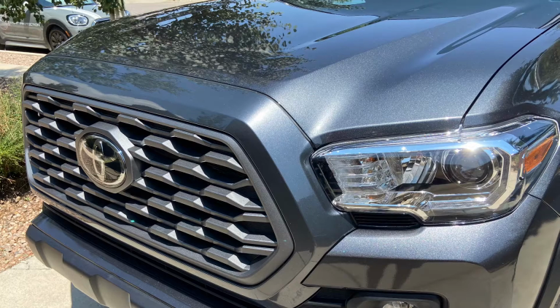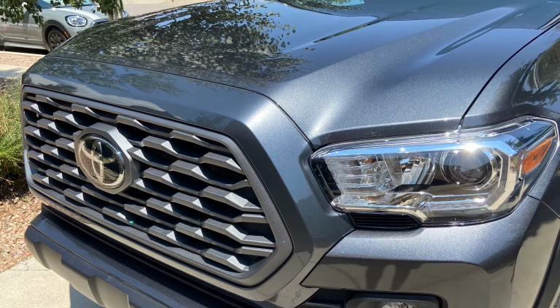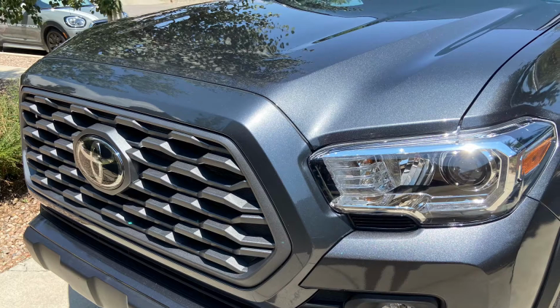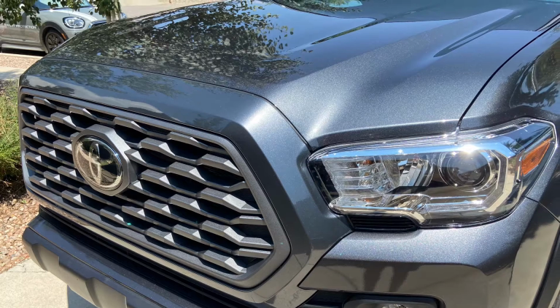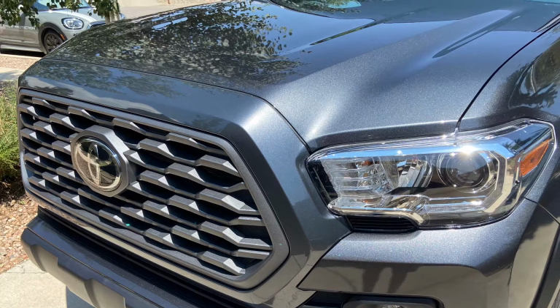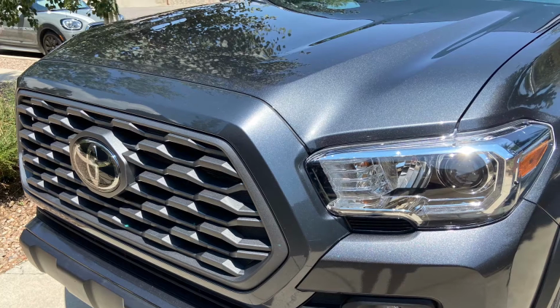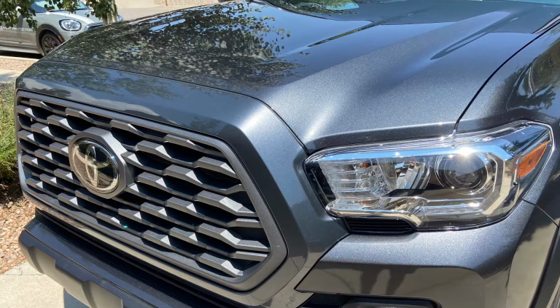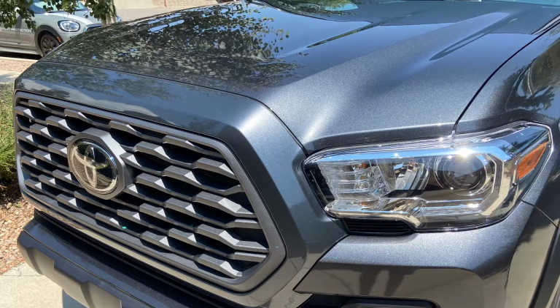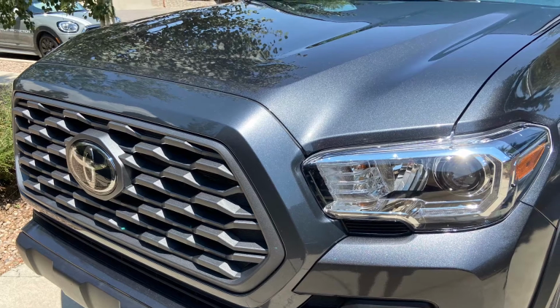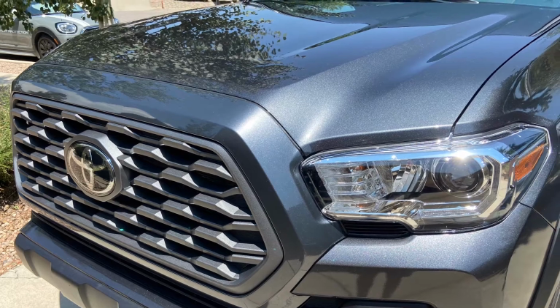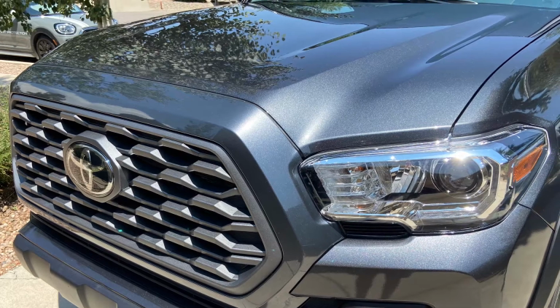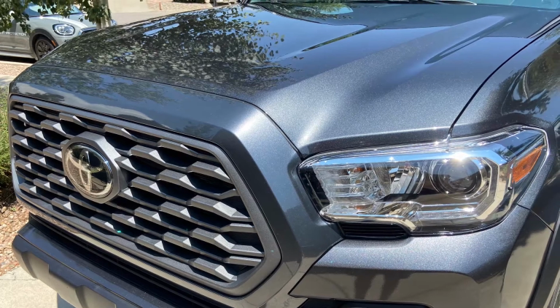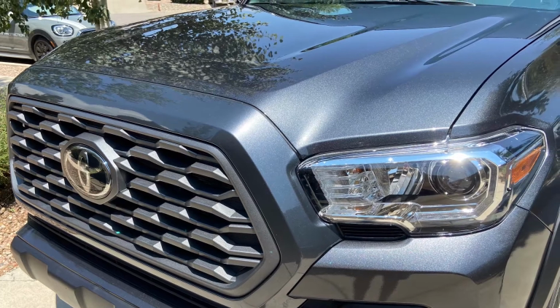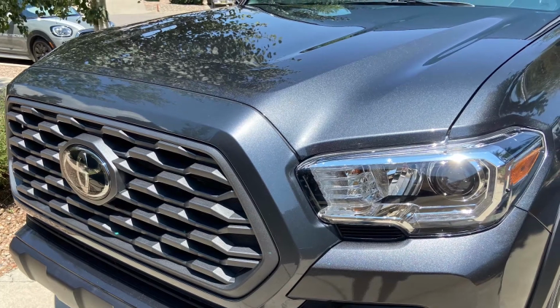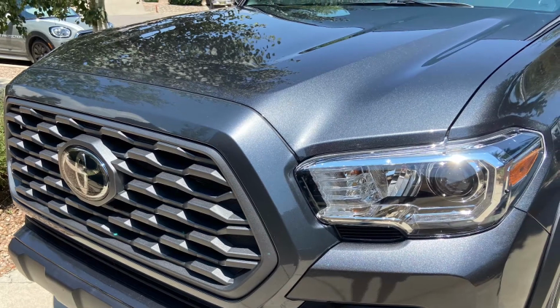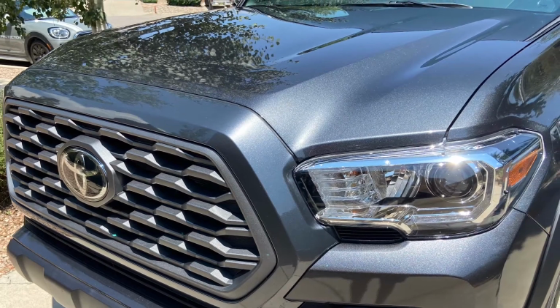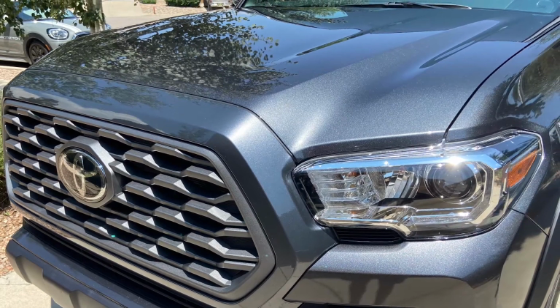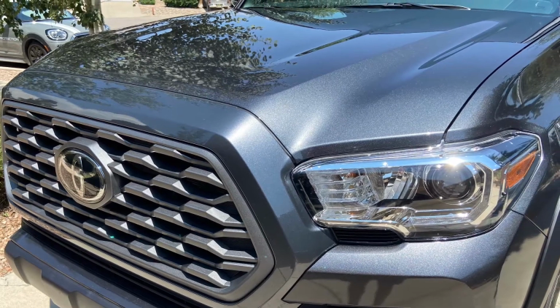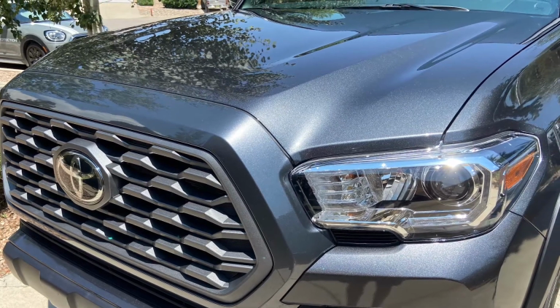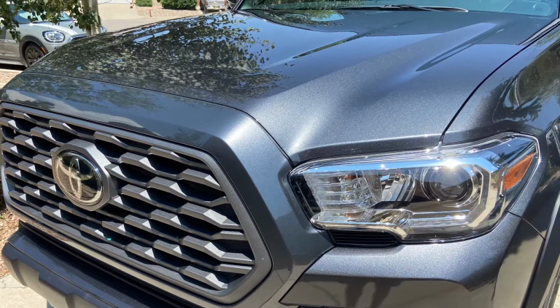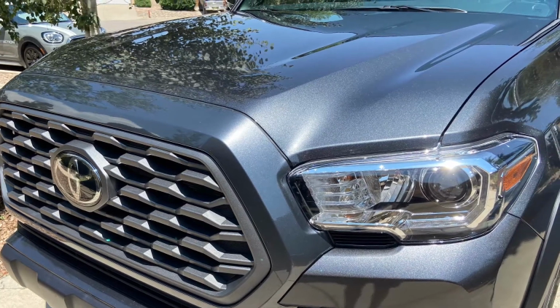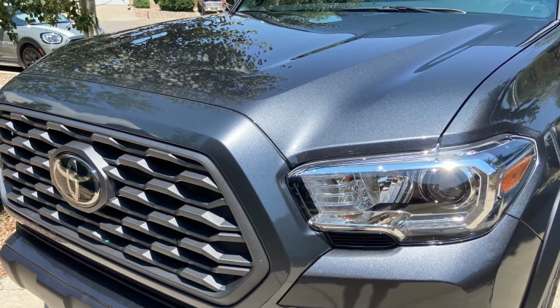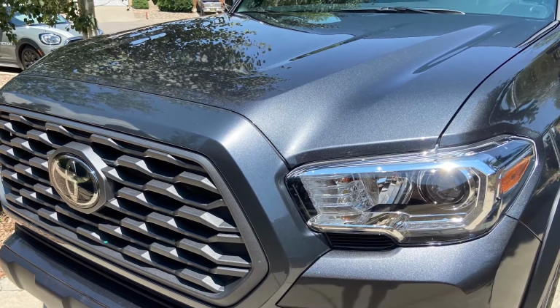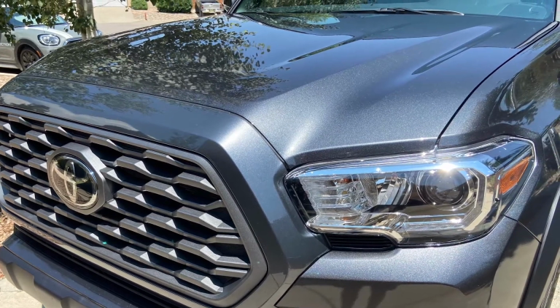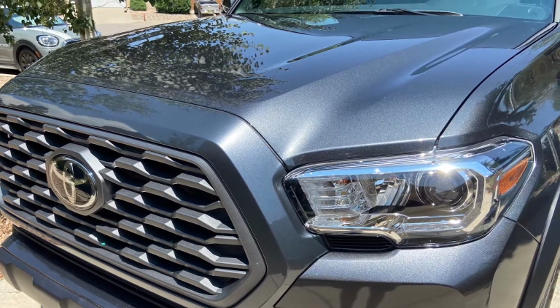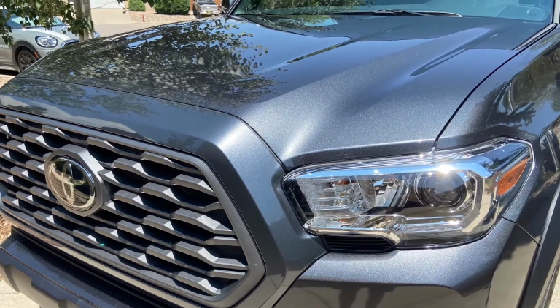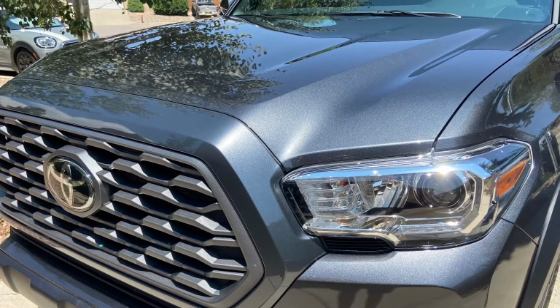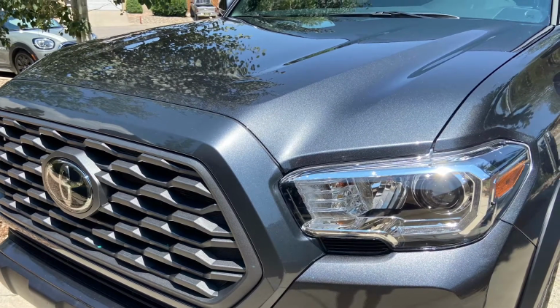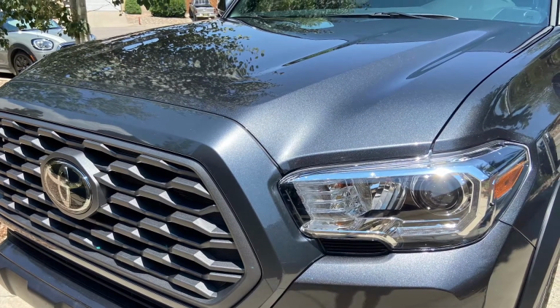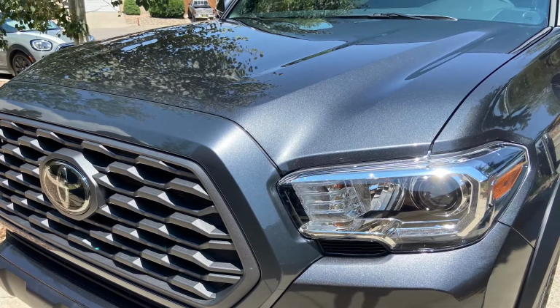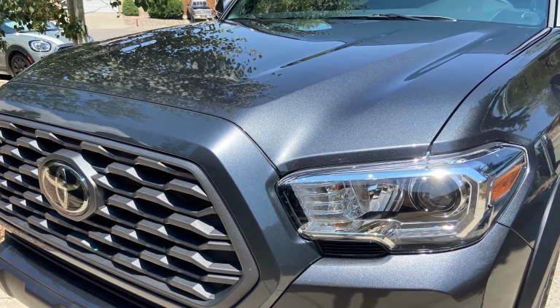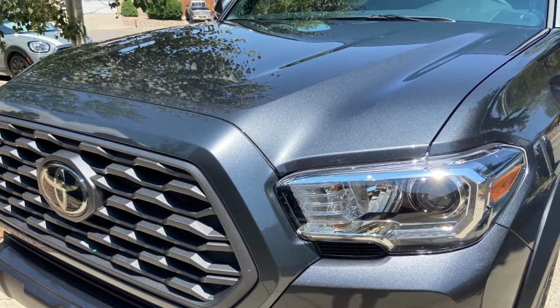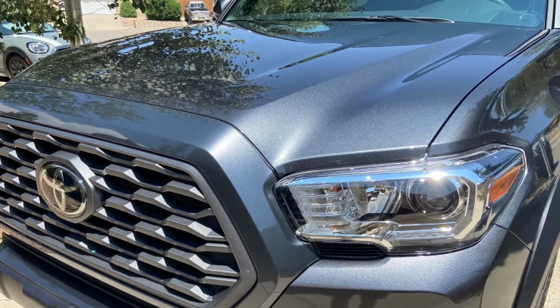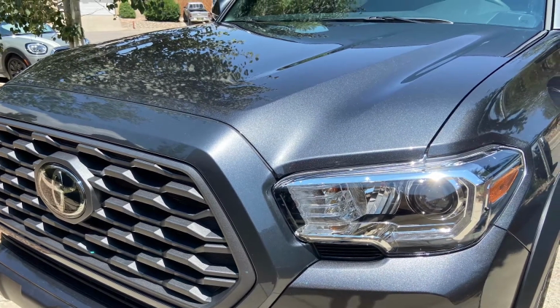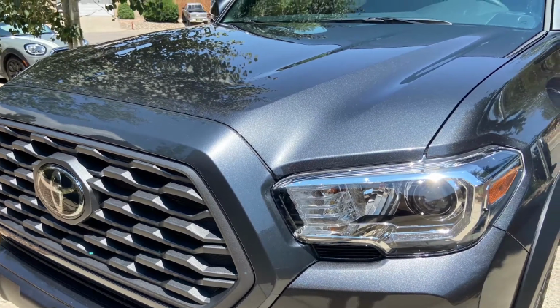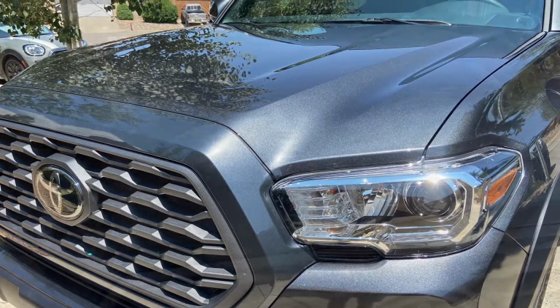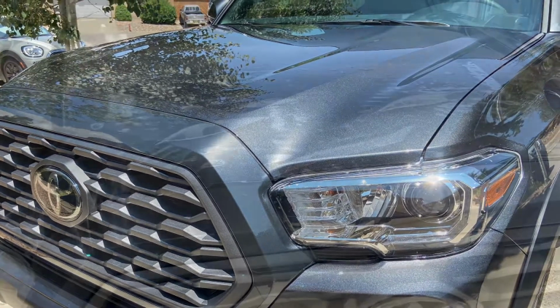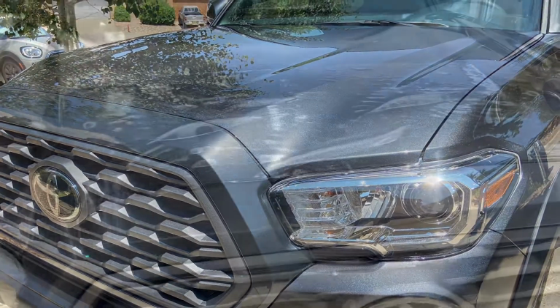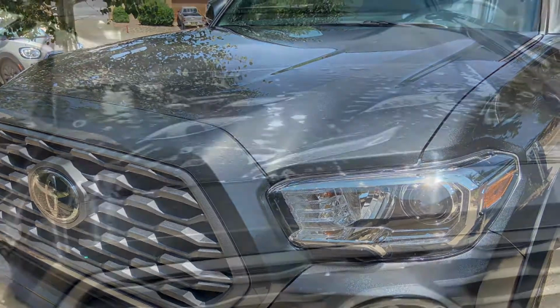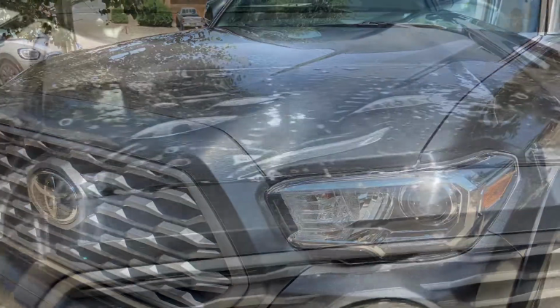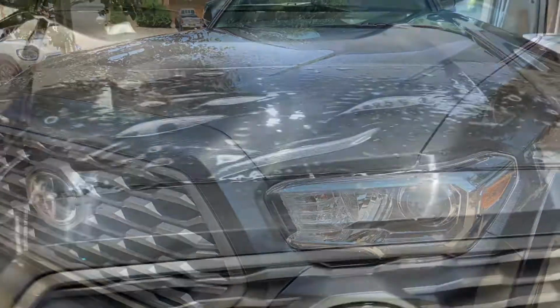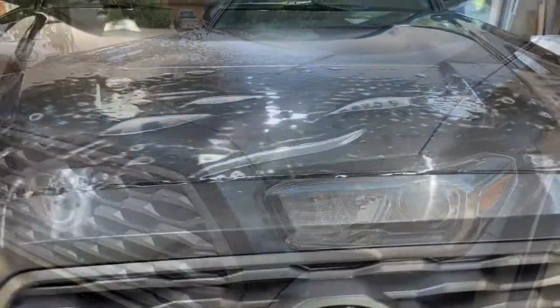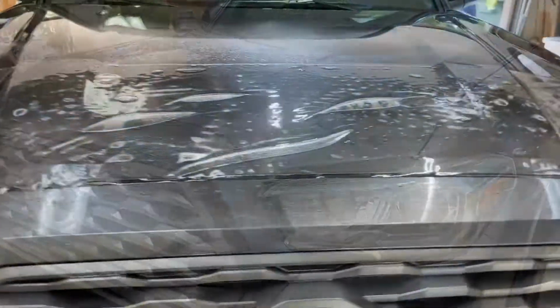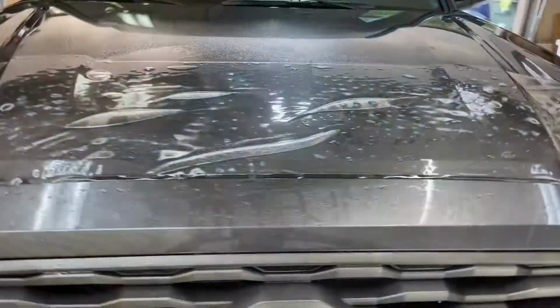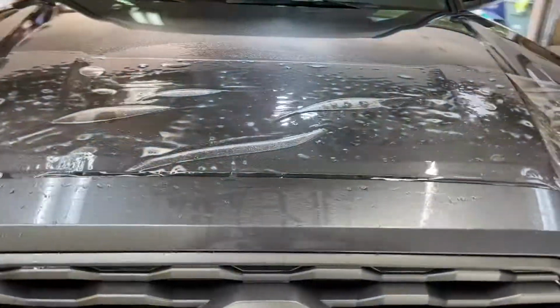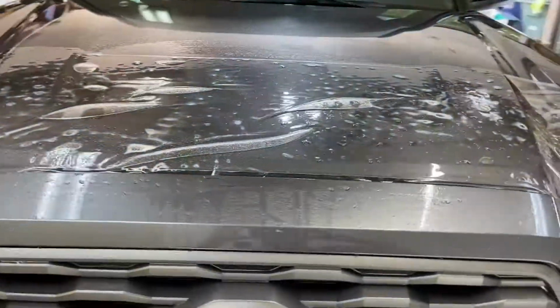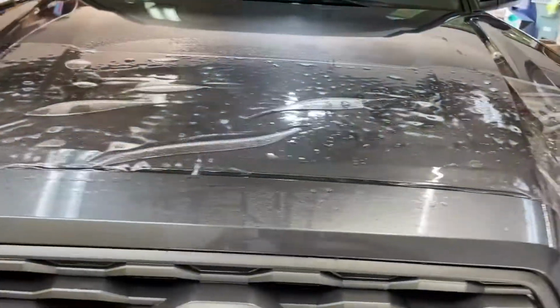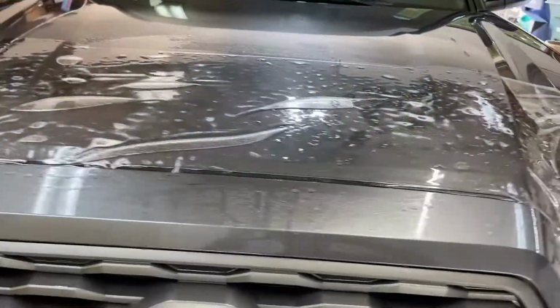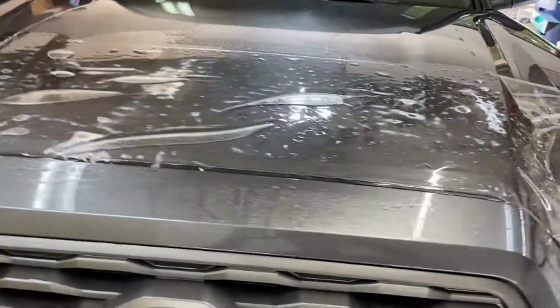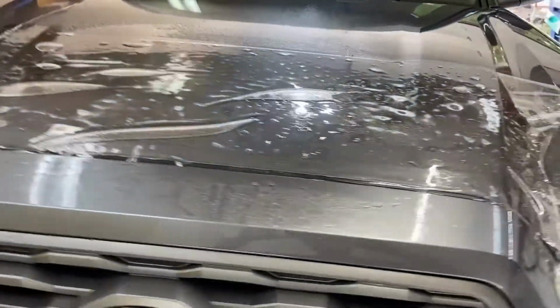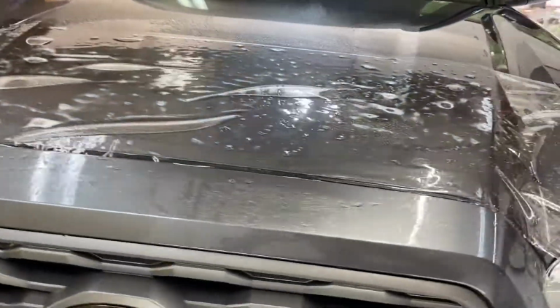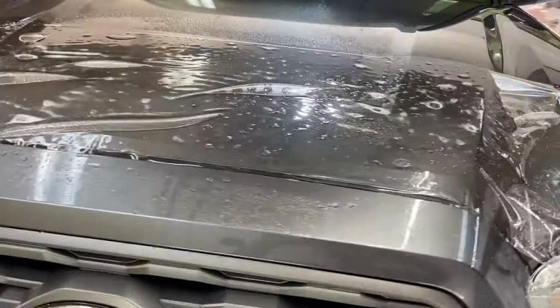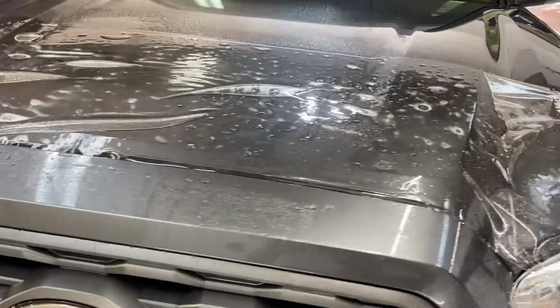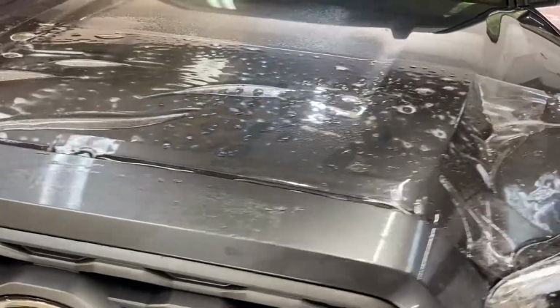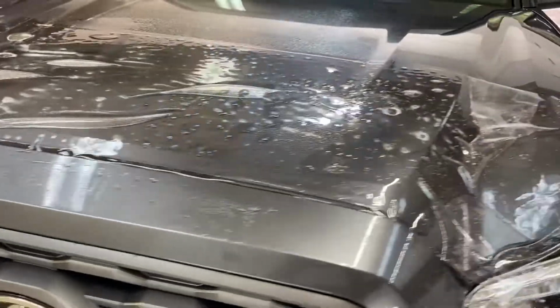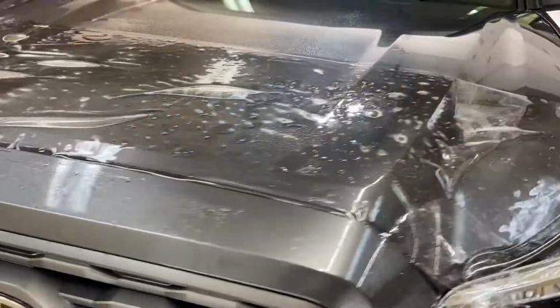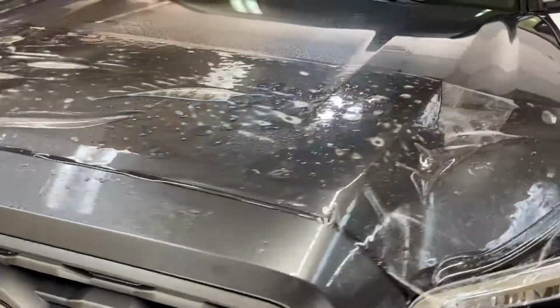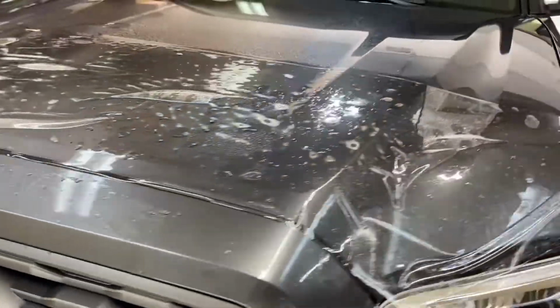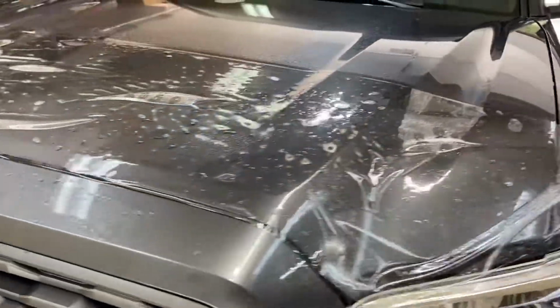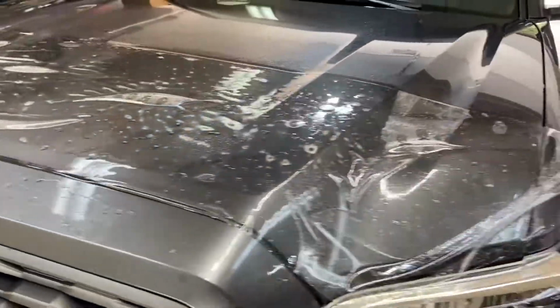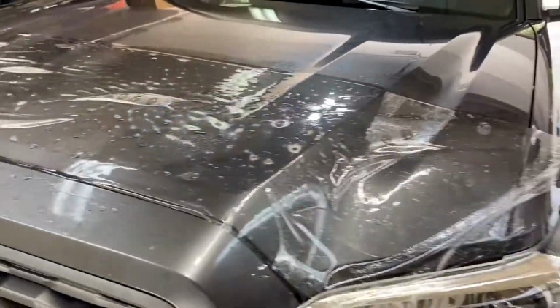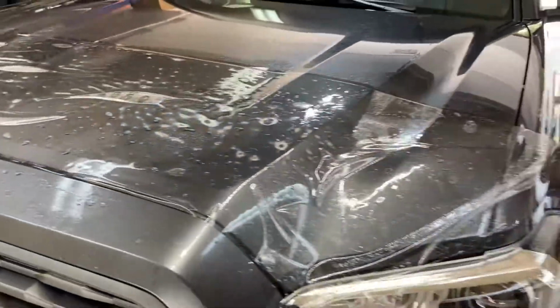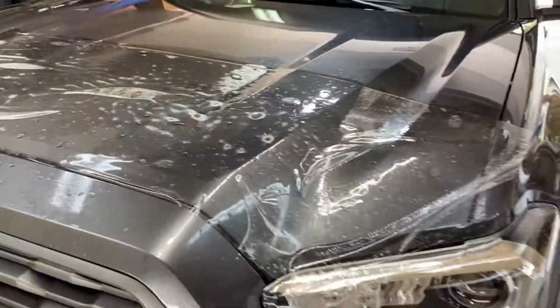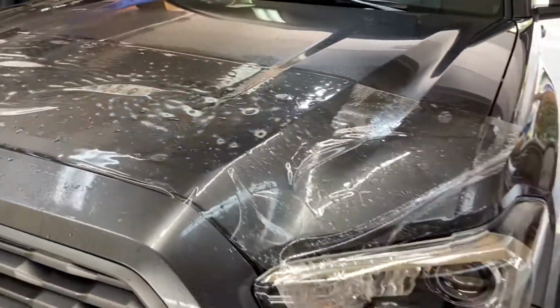A 21 Tacoma TRD off-road. We did partial hood and fenders, the lights, the grill sections, as well as the bumper.